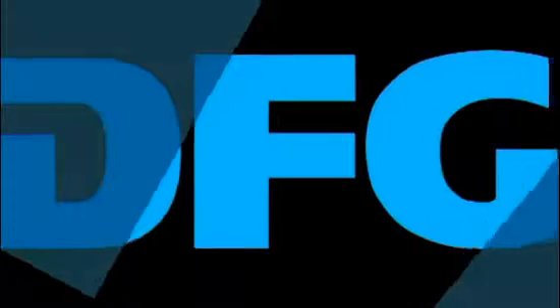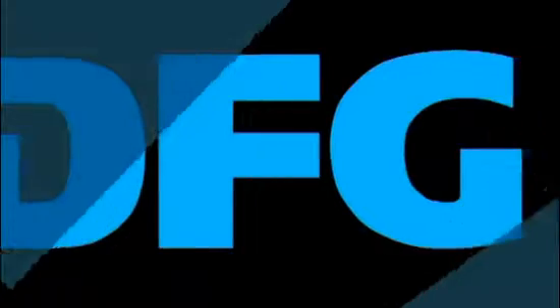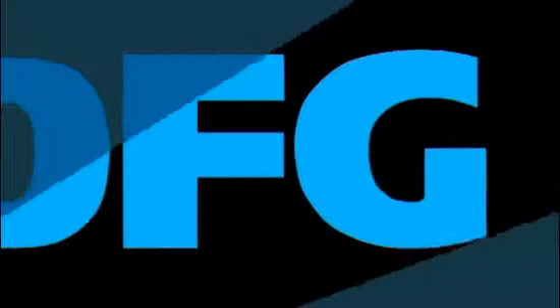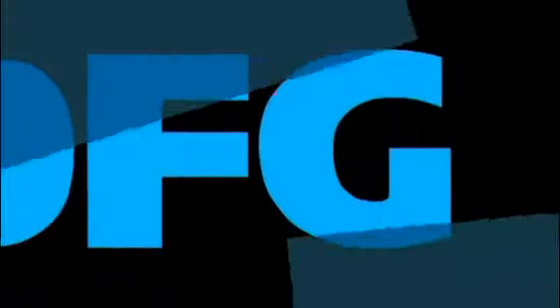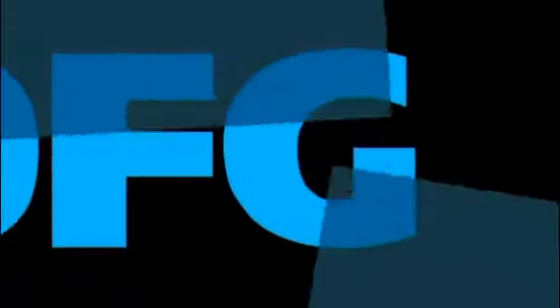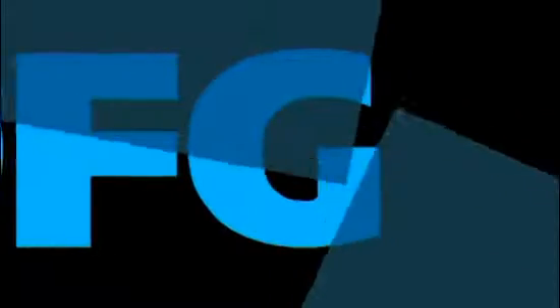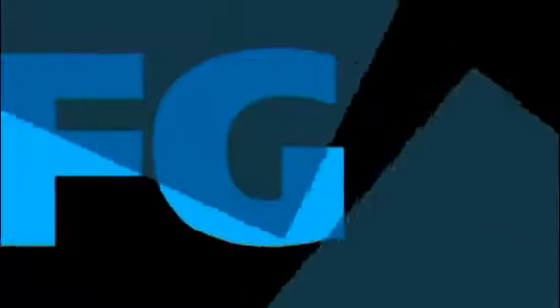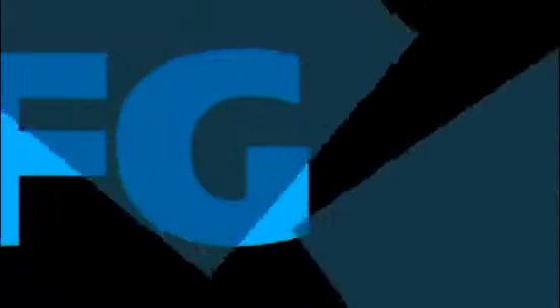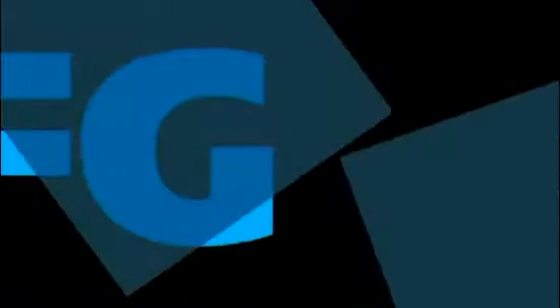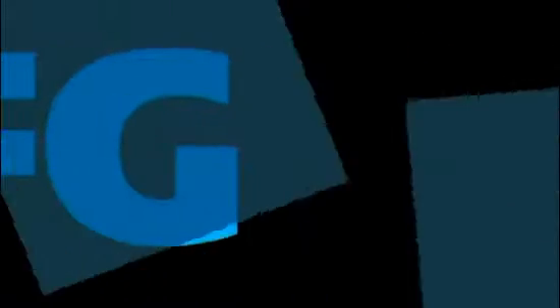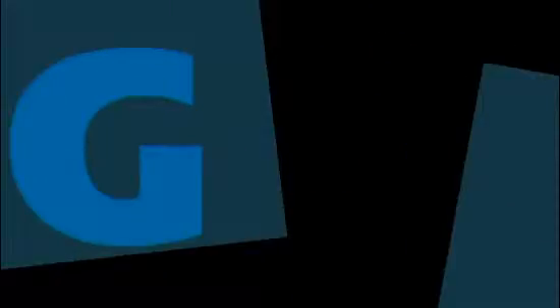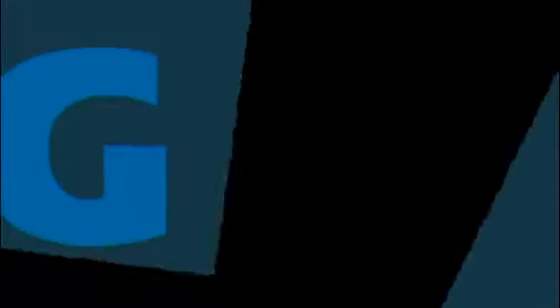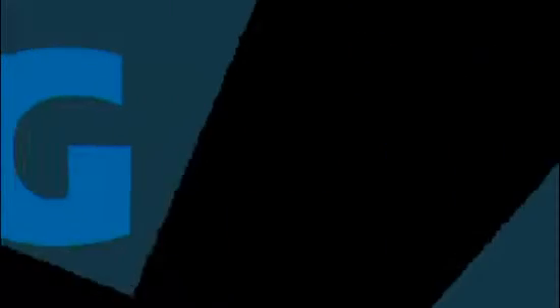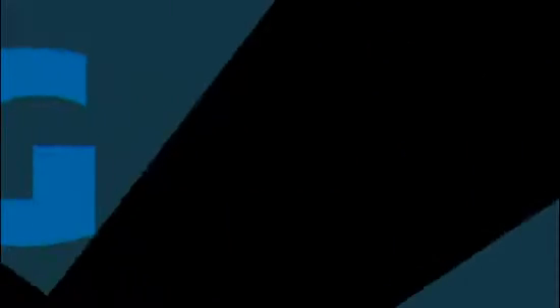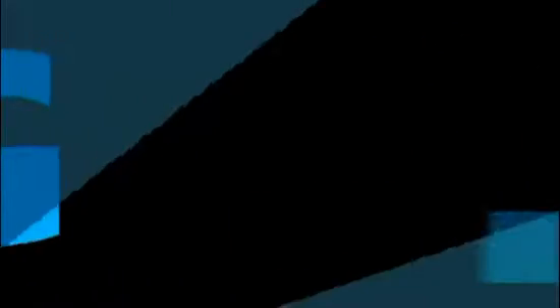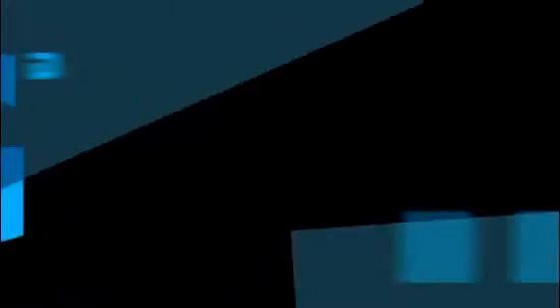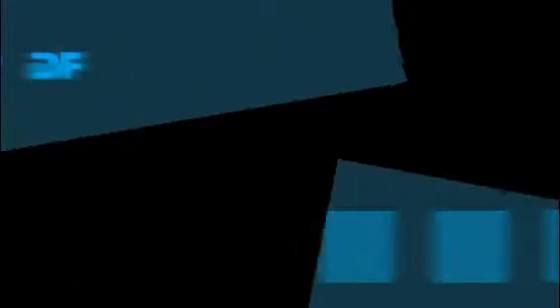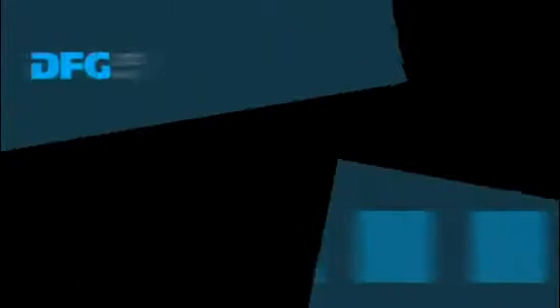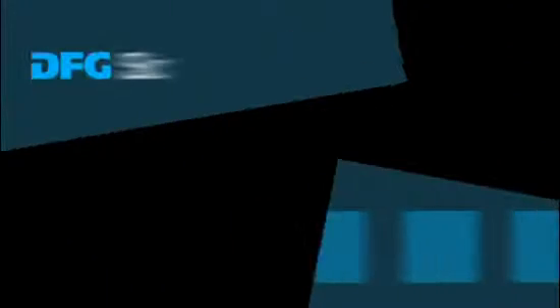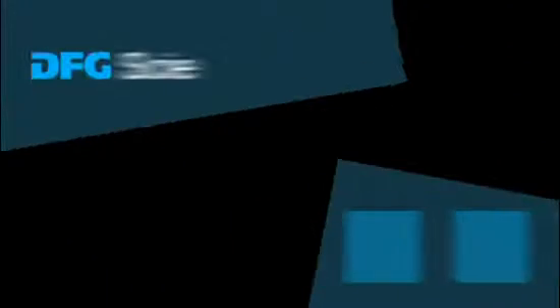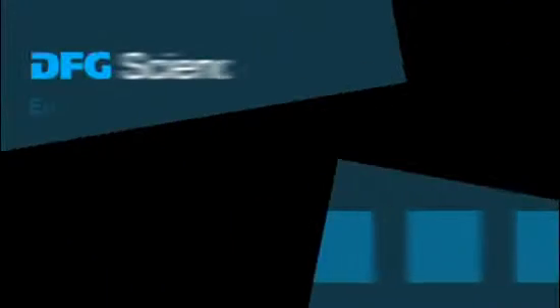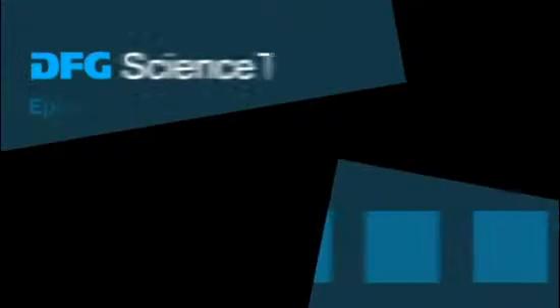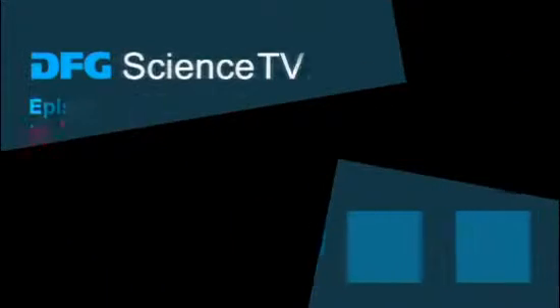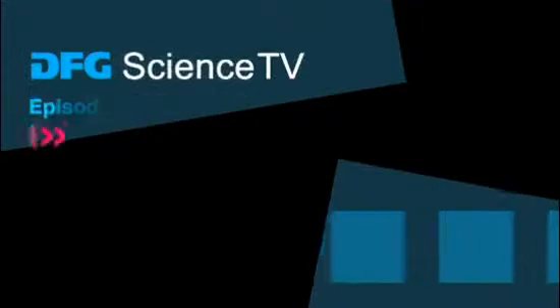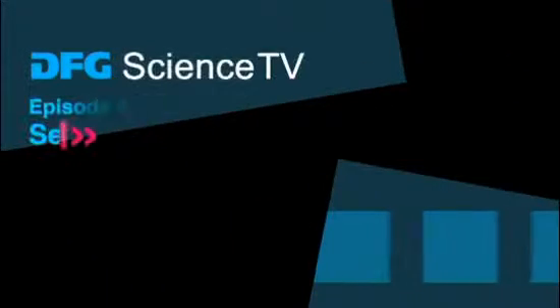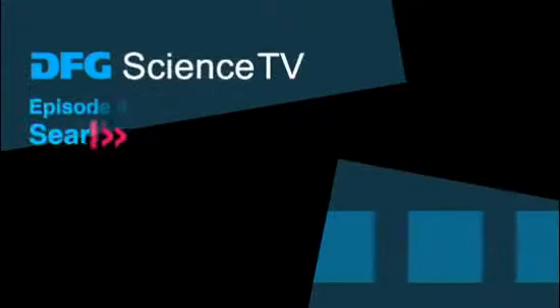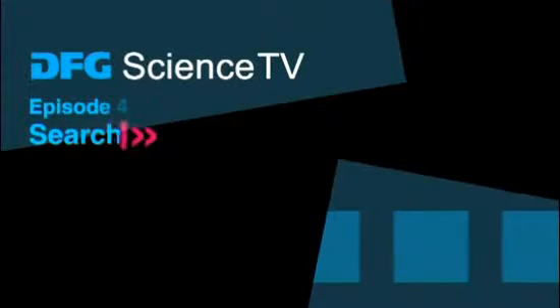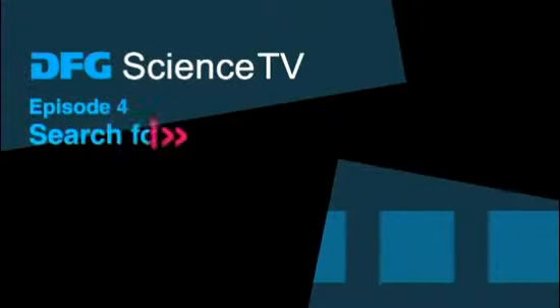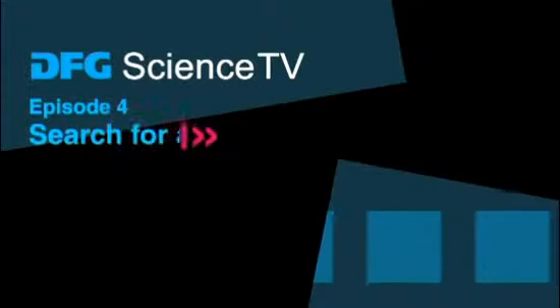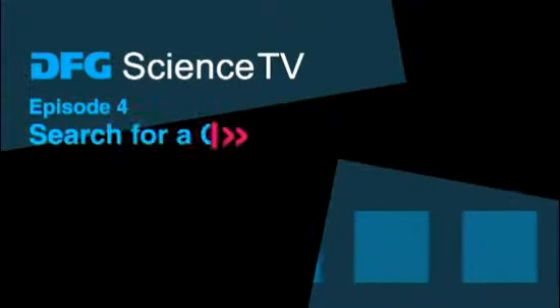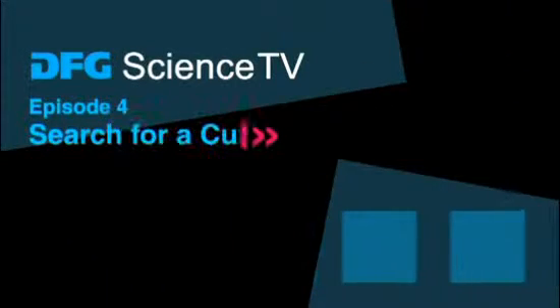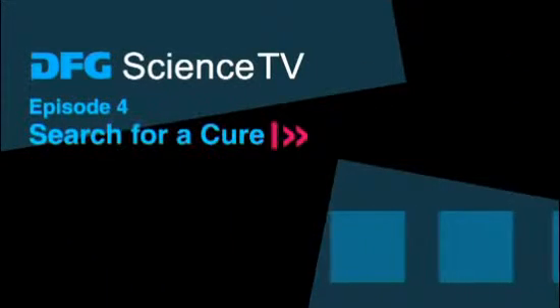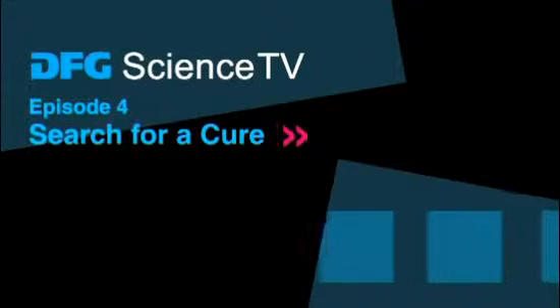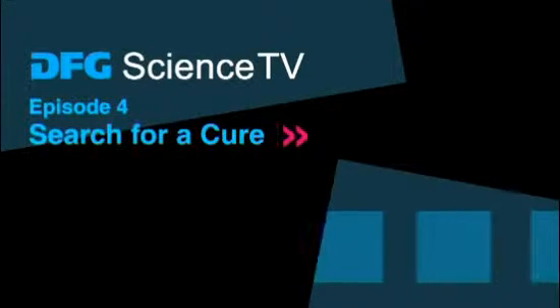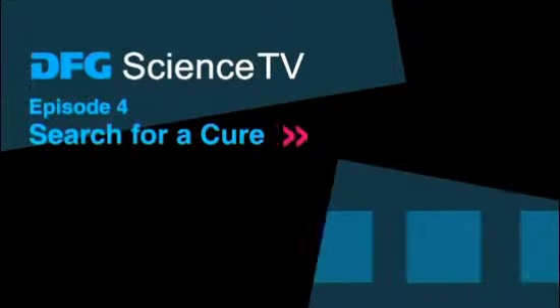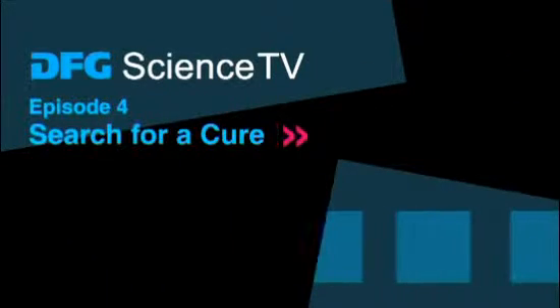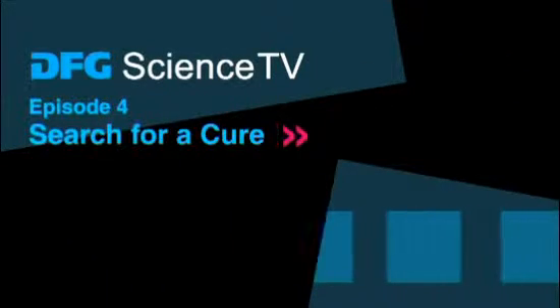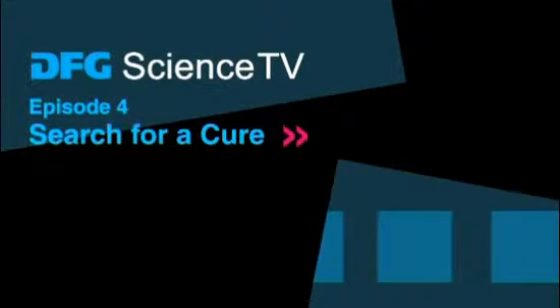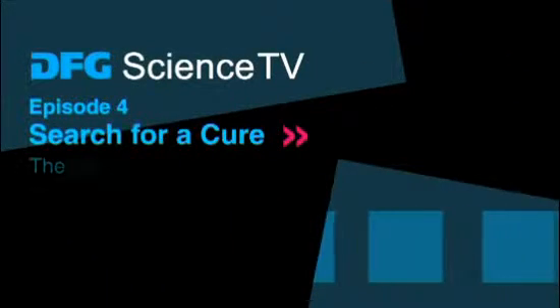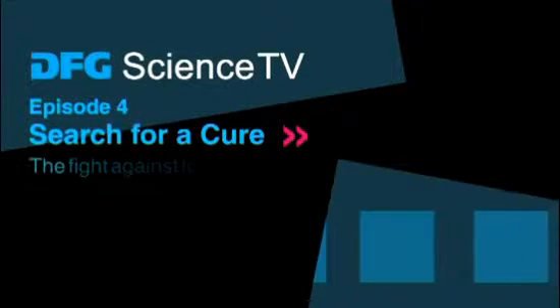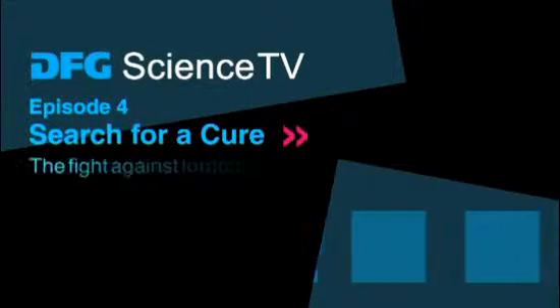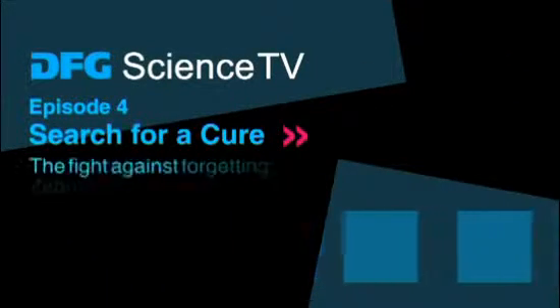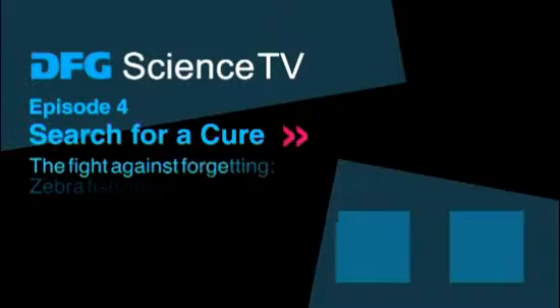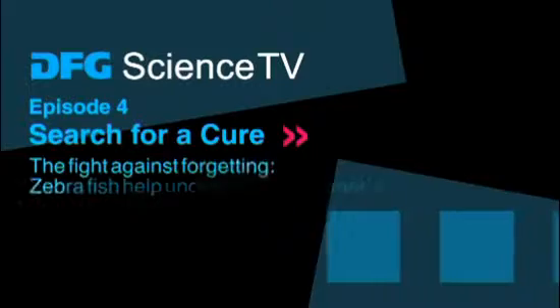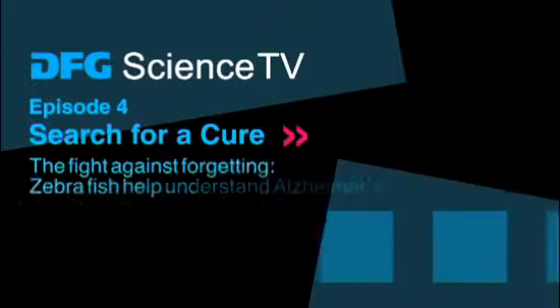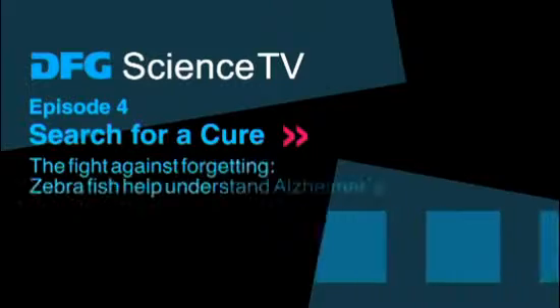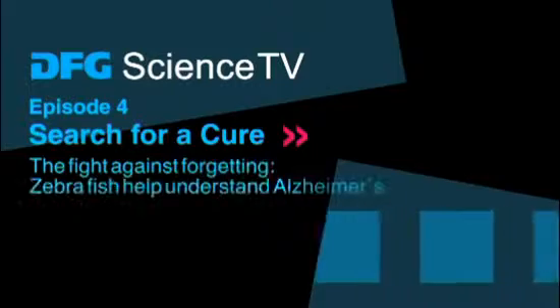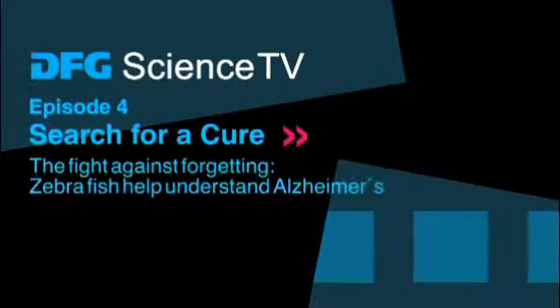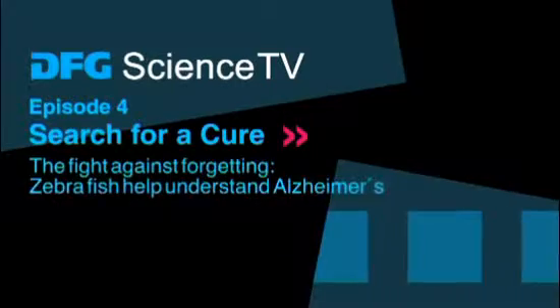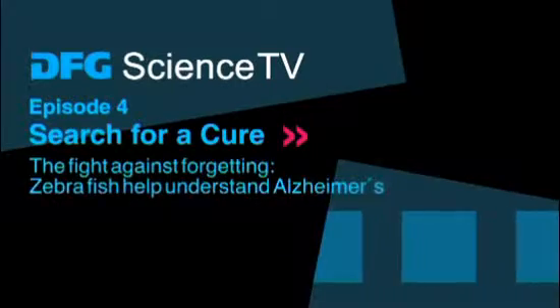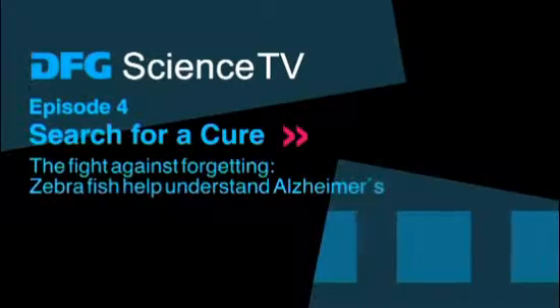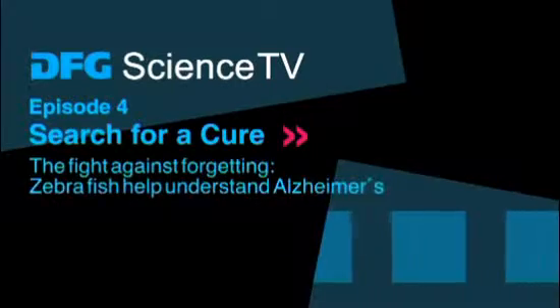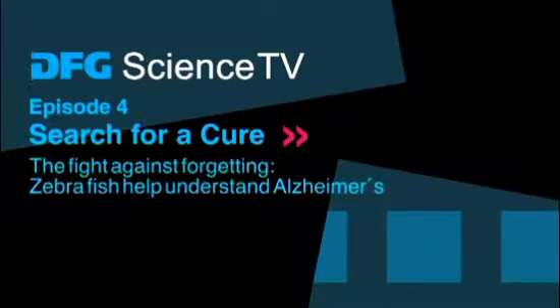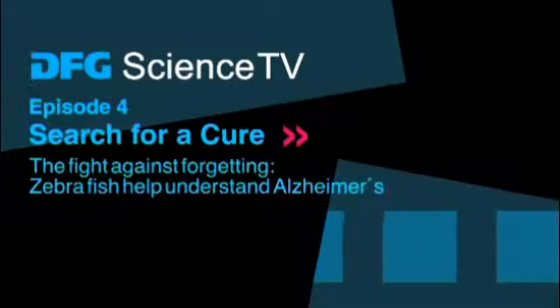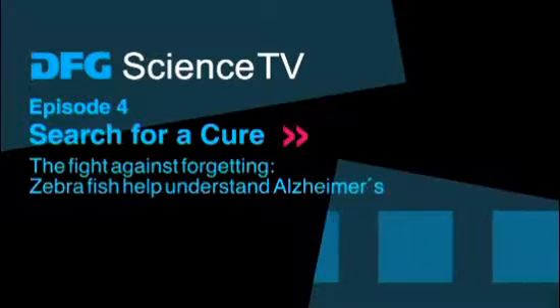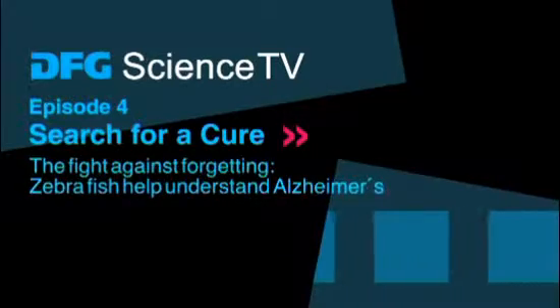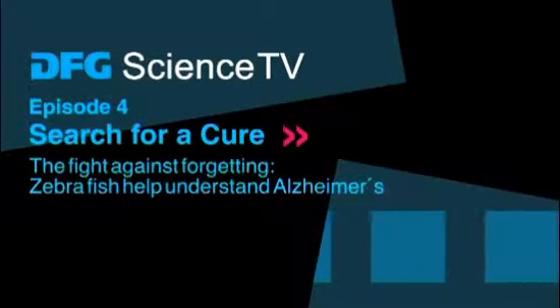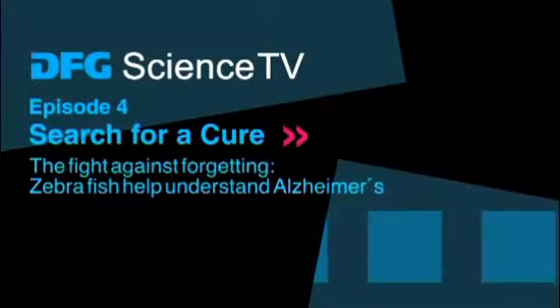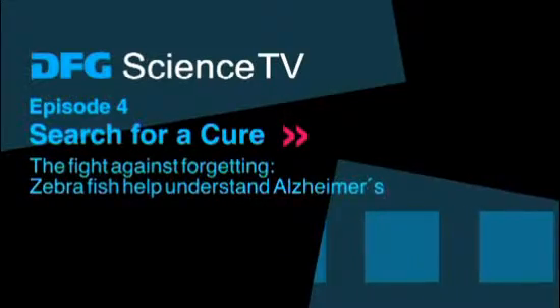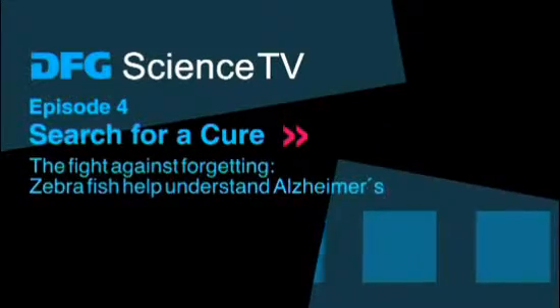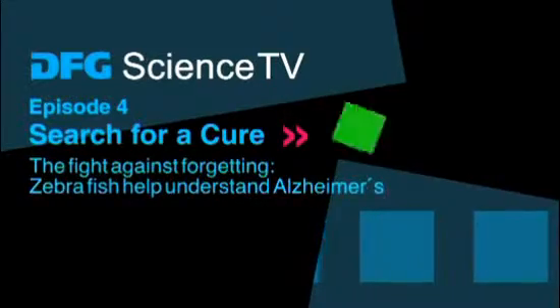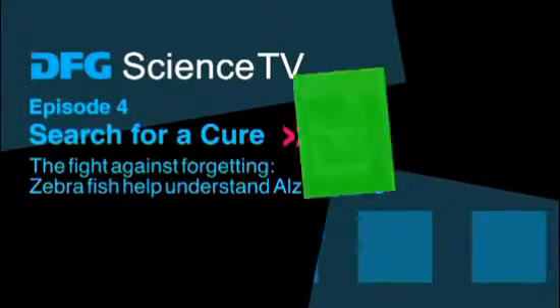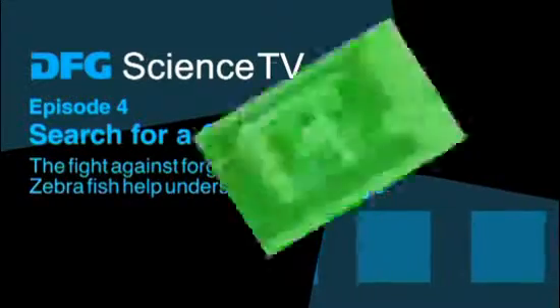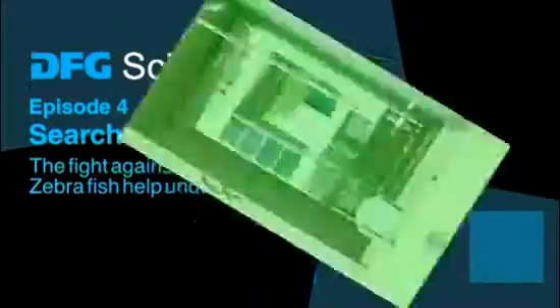DFG Science TV. Search for a cure. The fight against forgetting. Zebrafish help understand Alzheimer's.